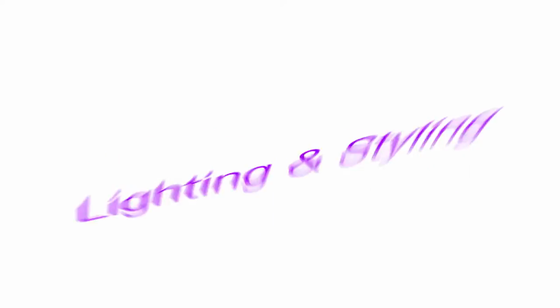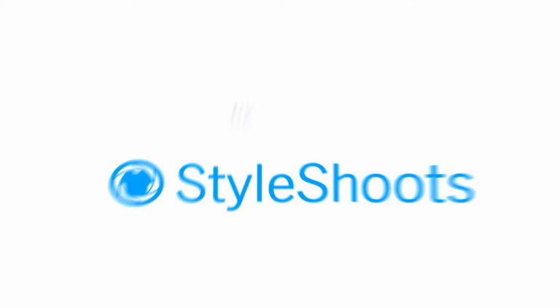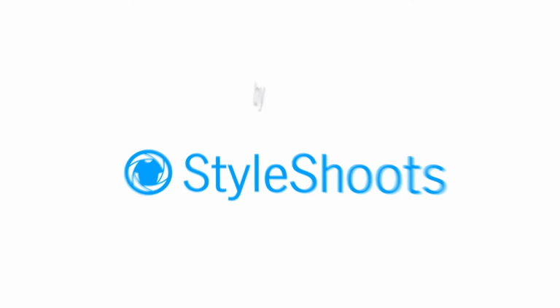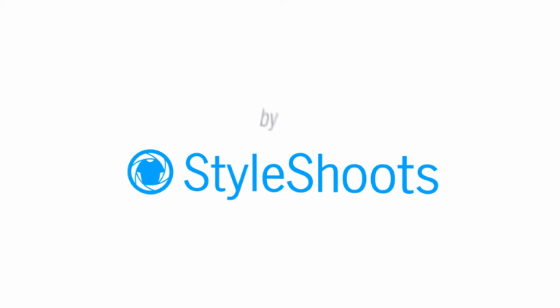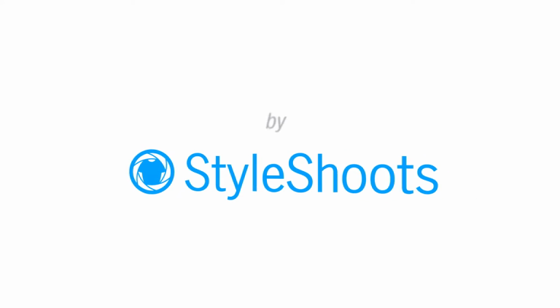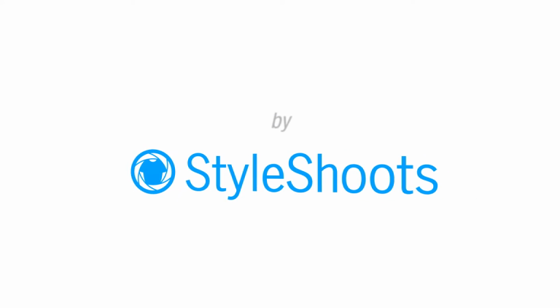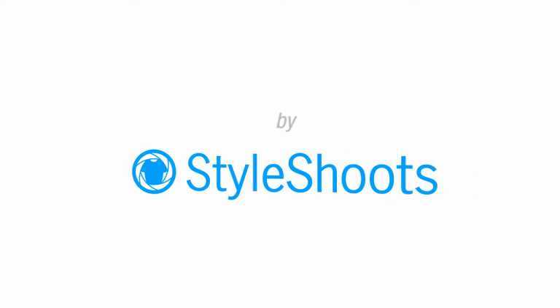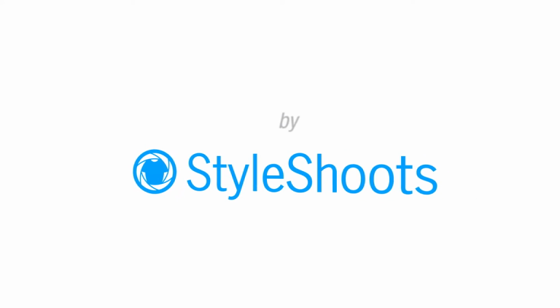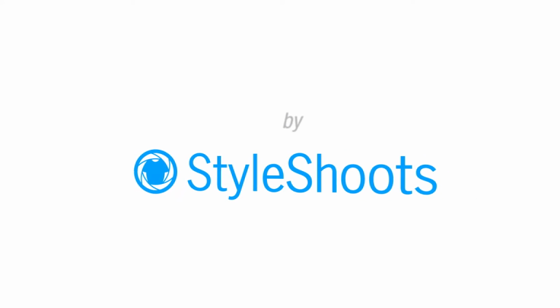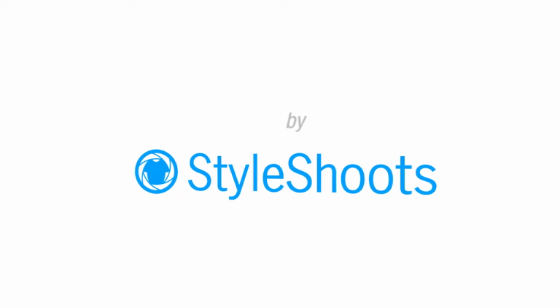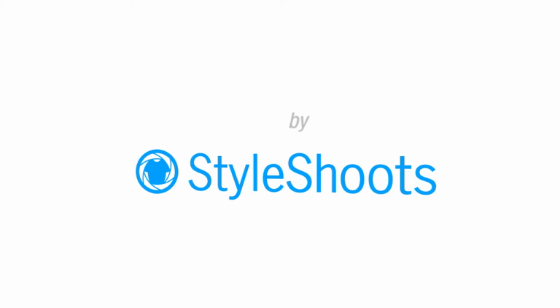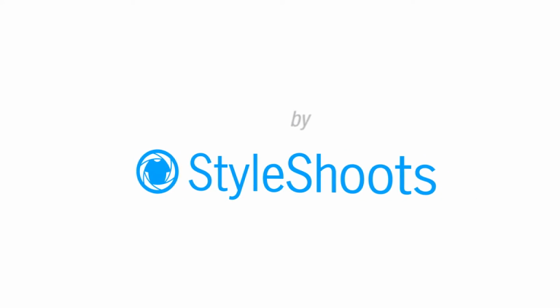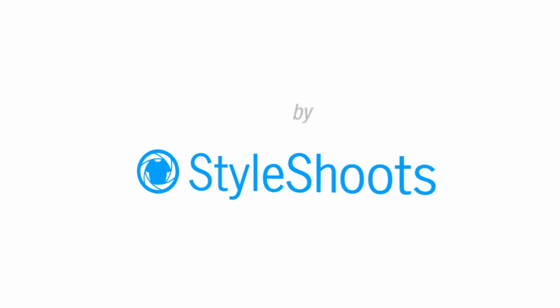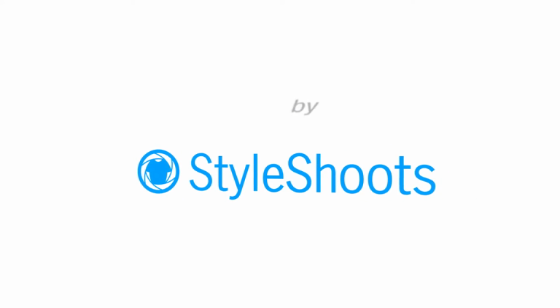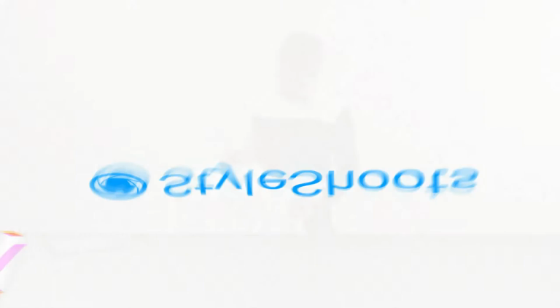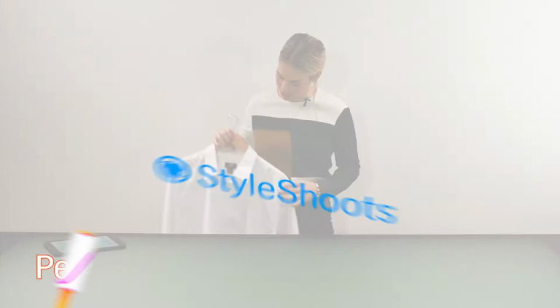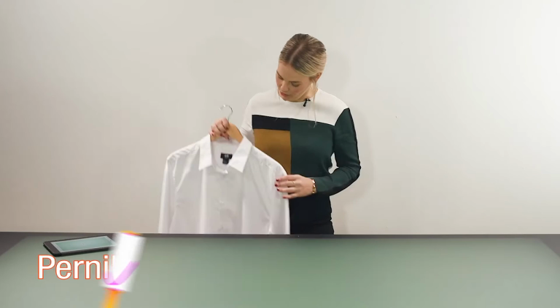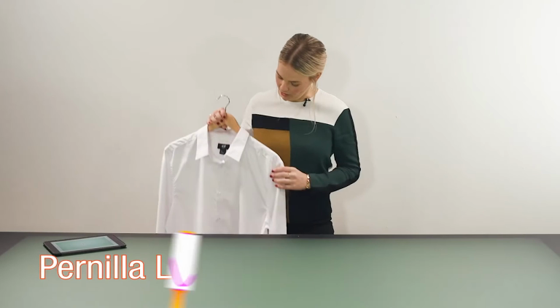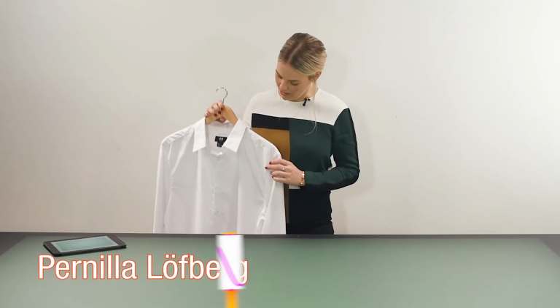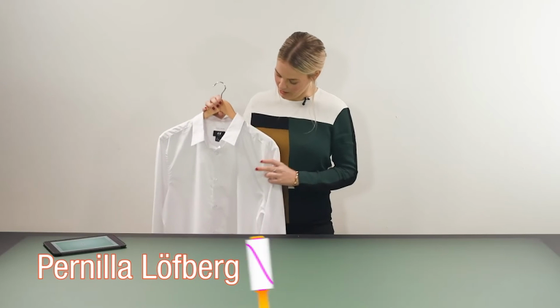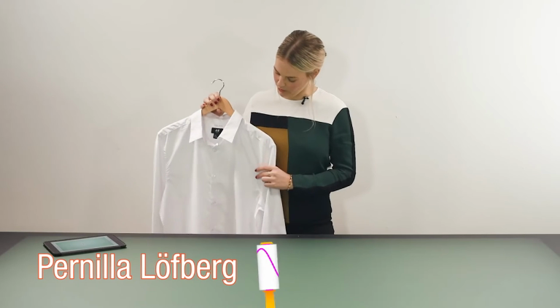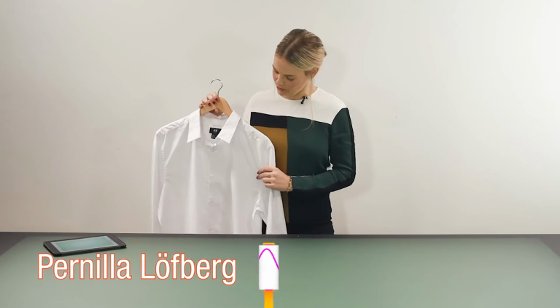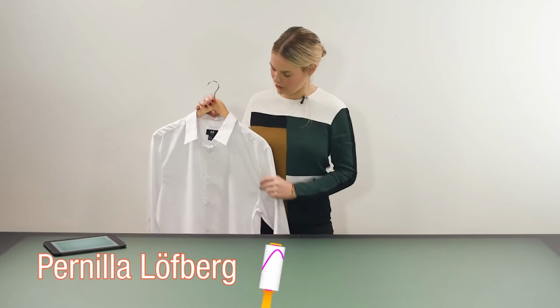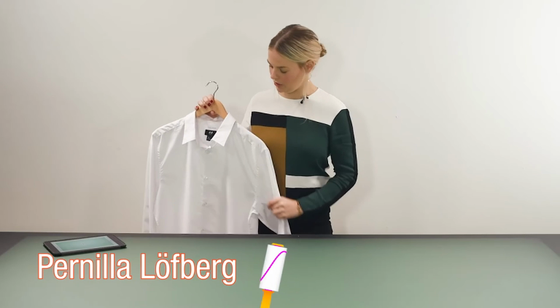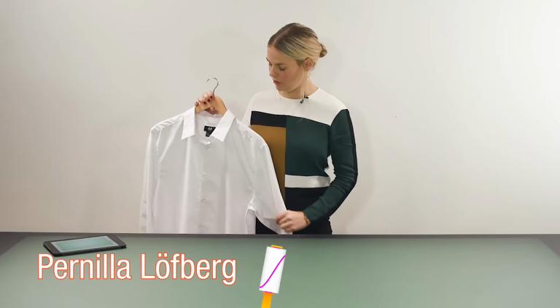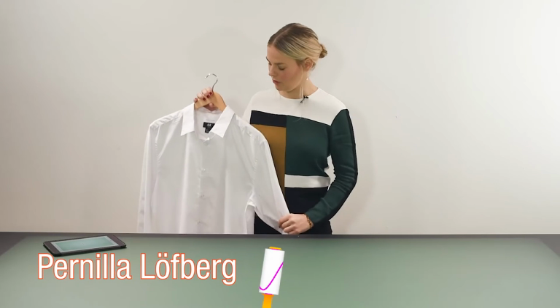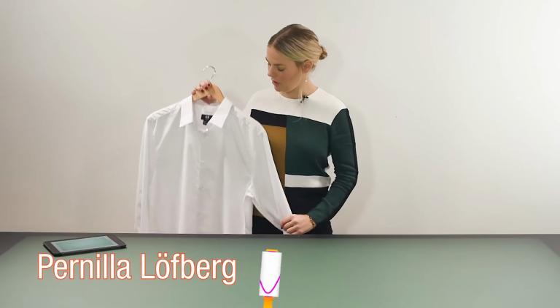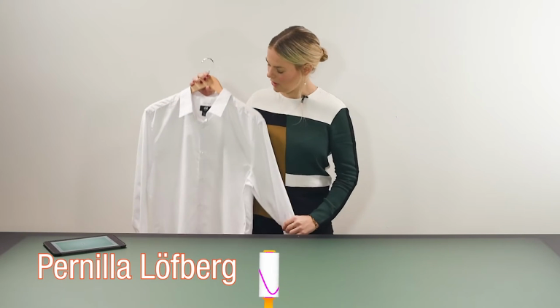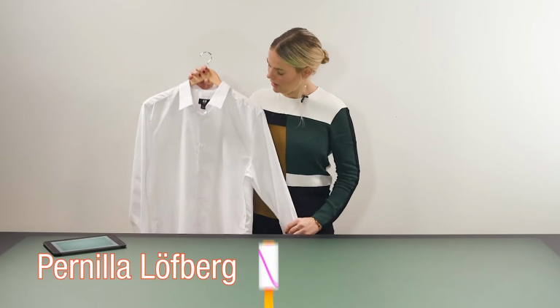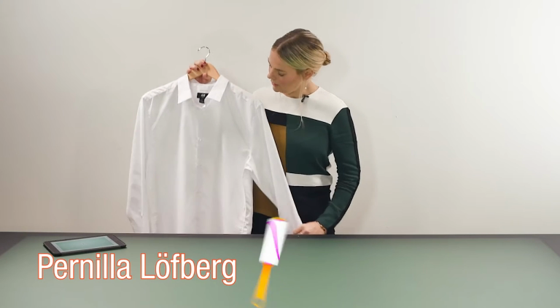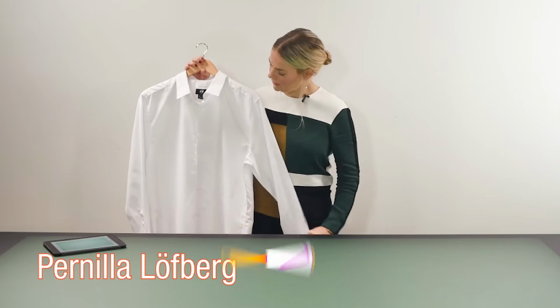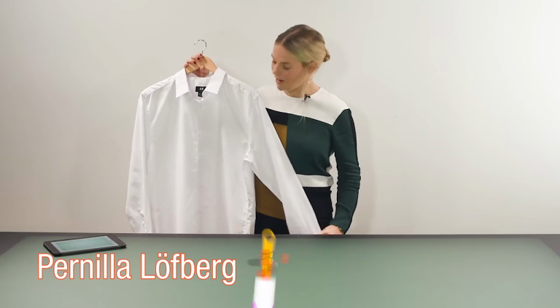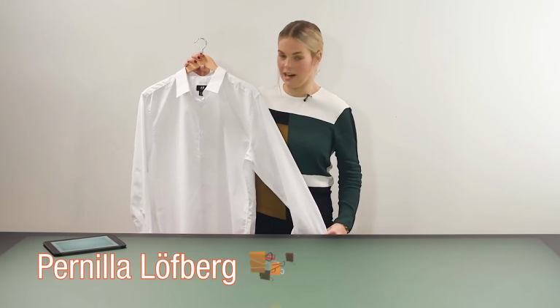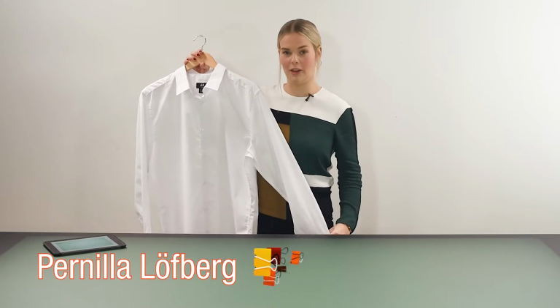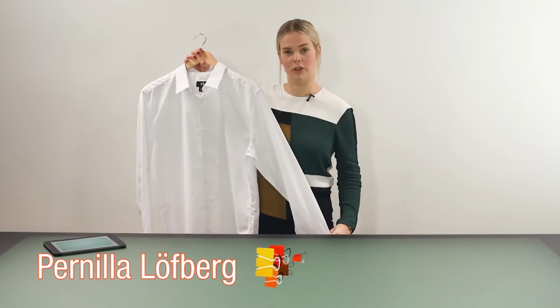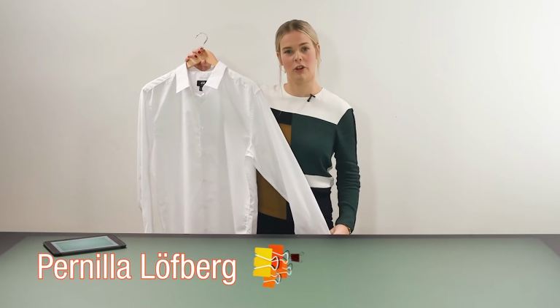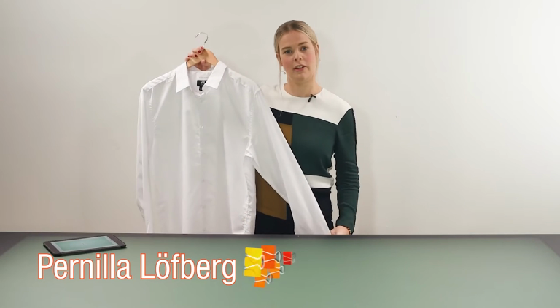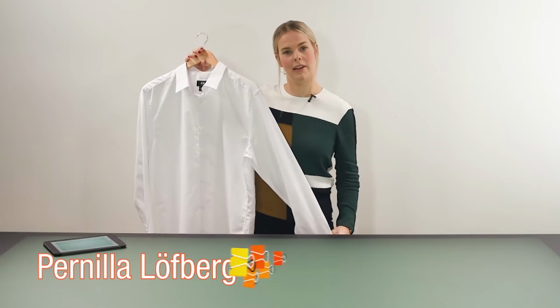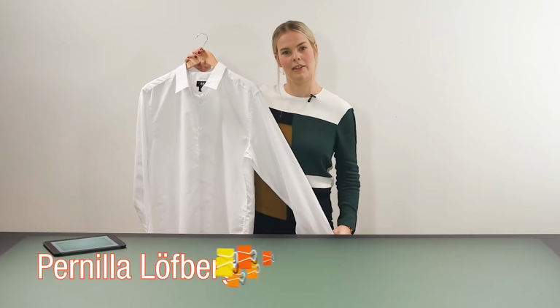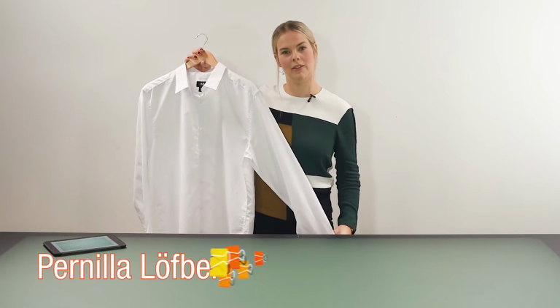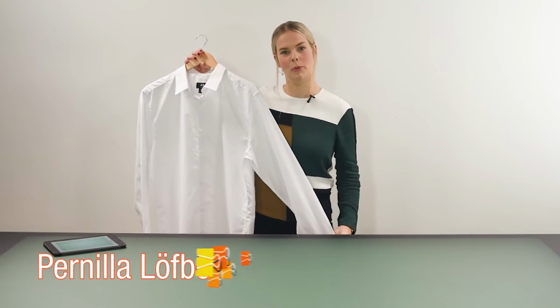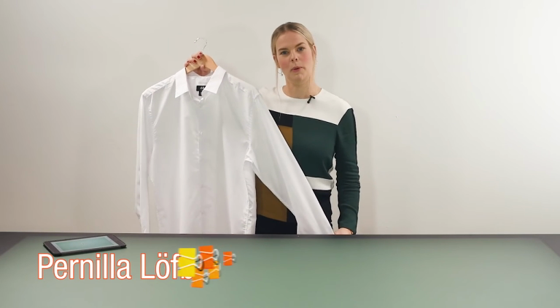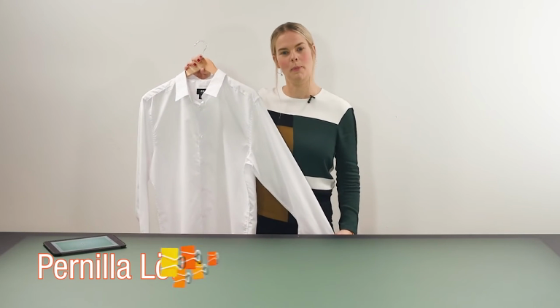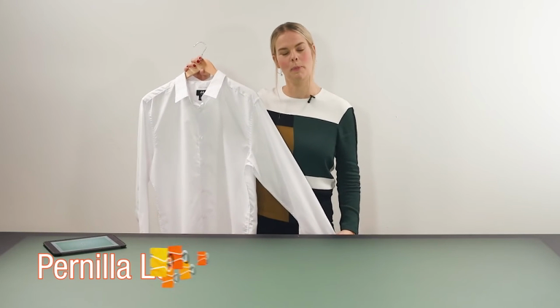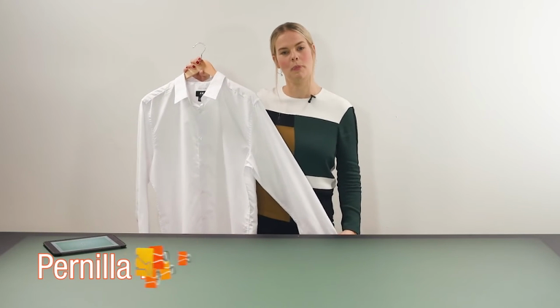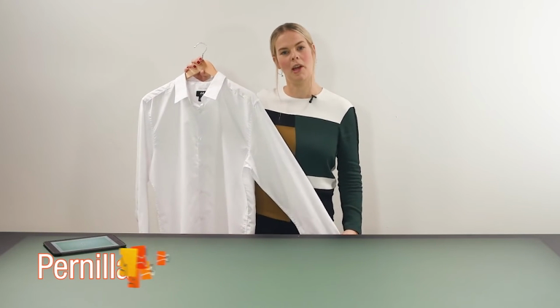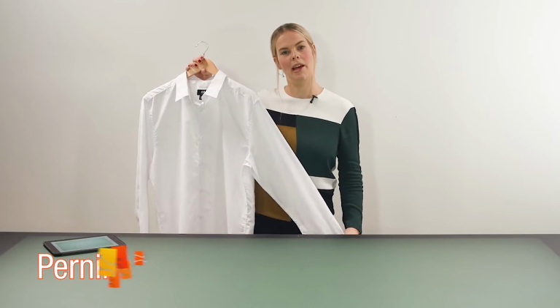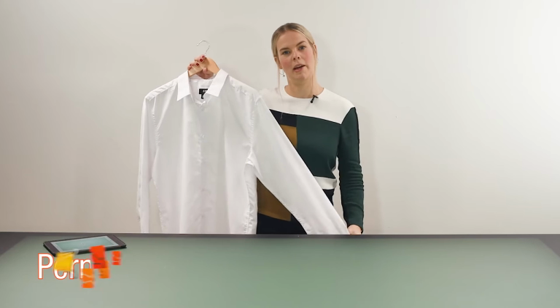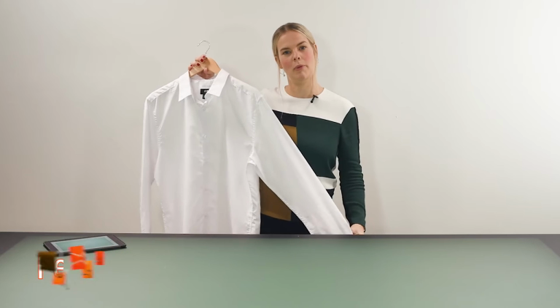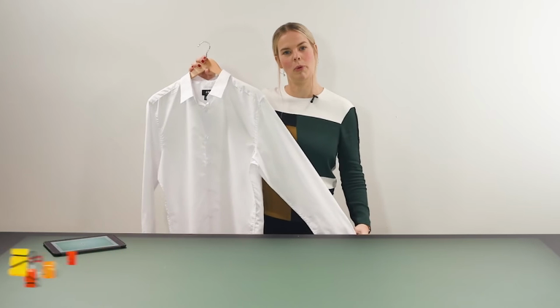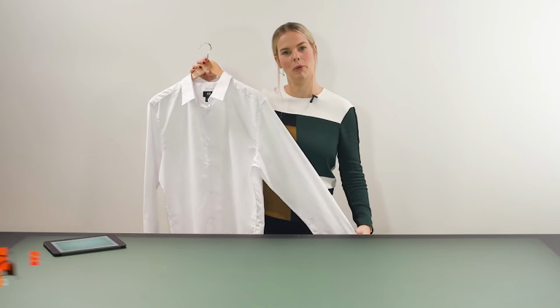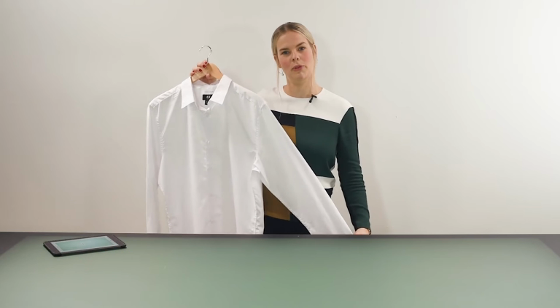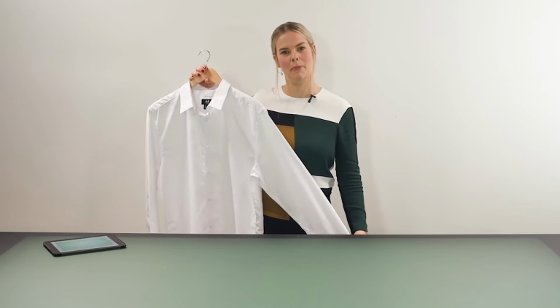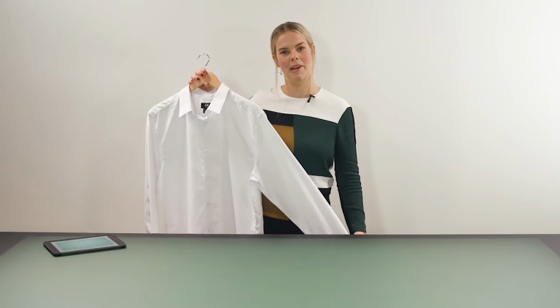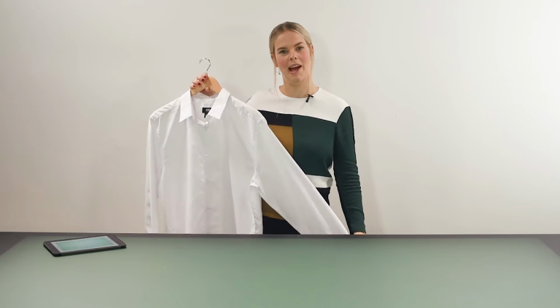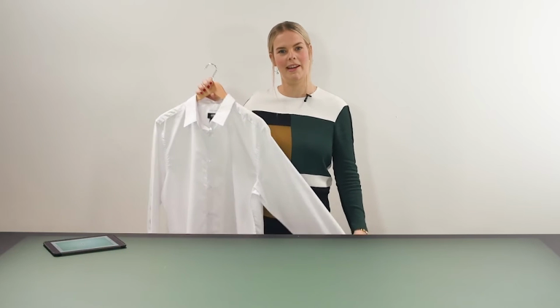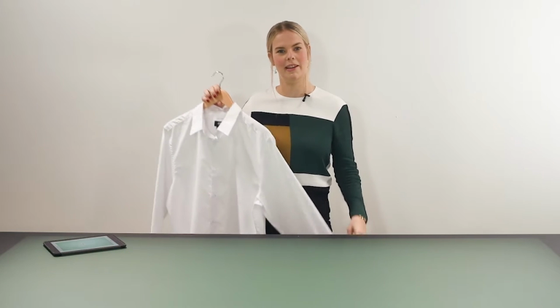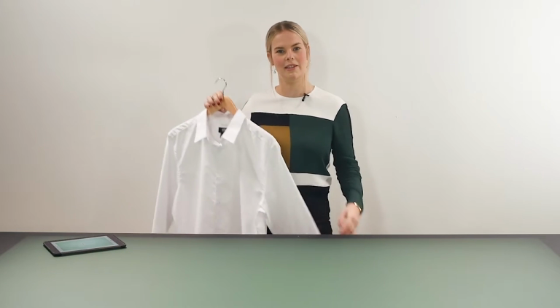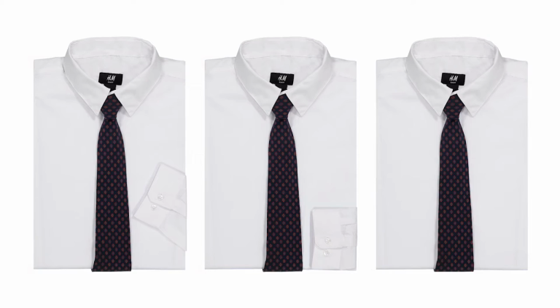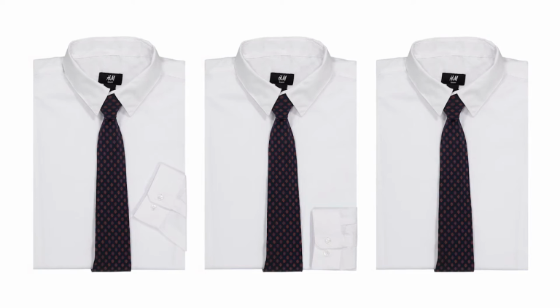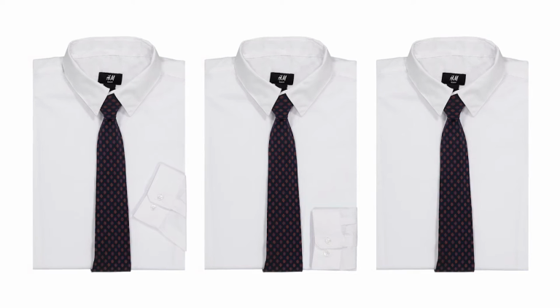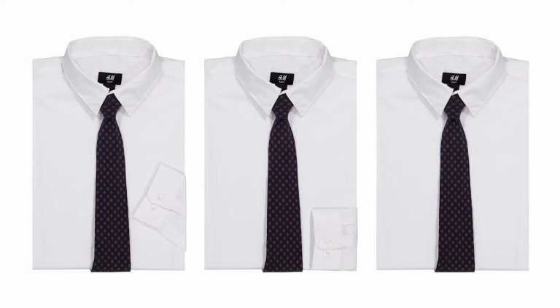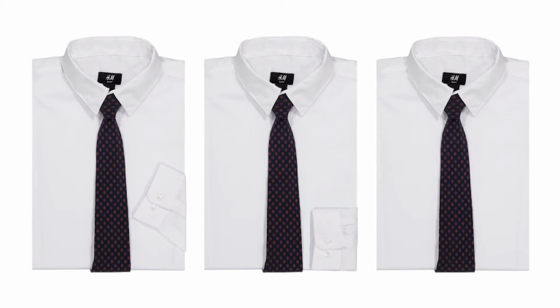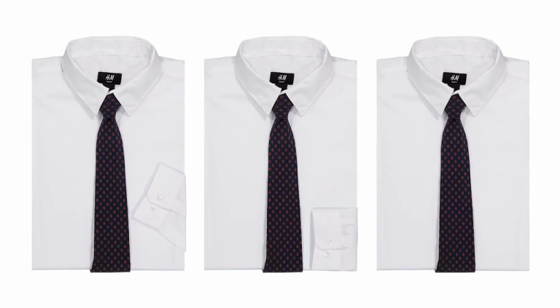In this video I'm going to show you how to style a shirt like this one and I will also be adding a tie to it.